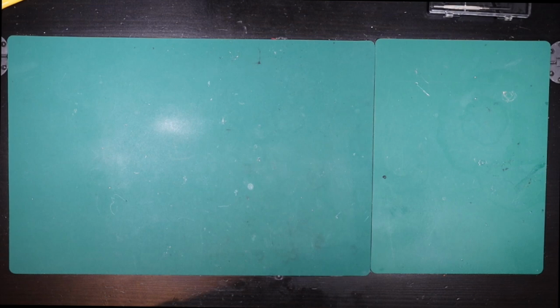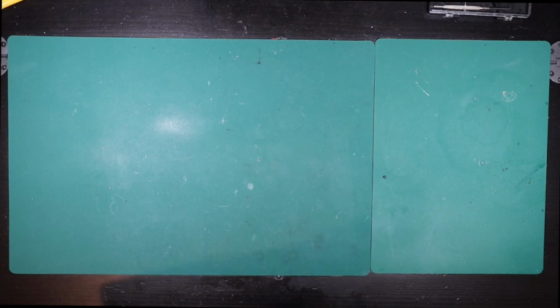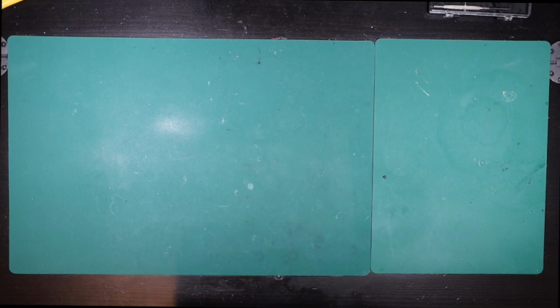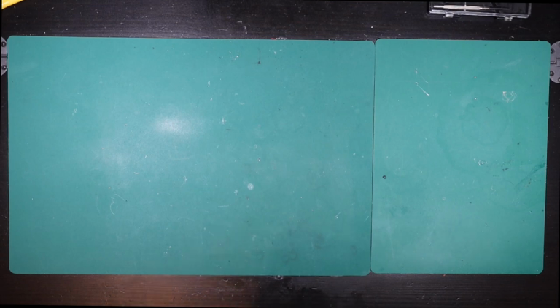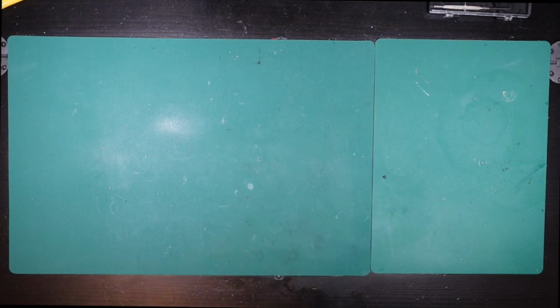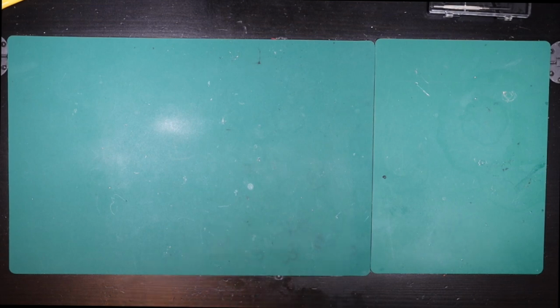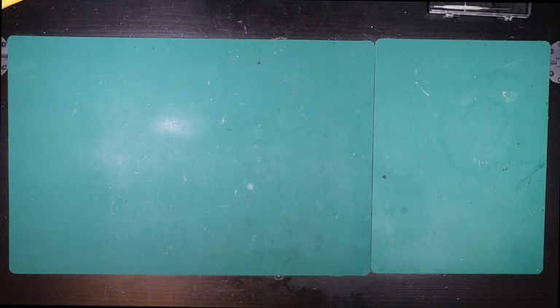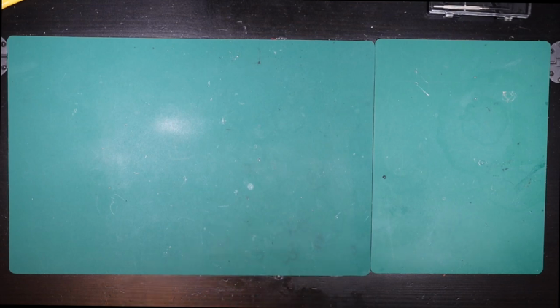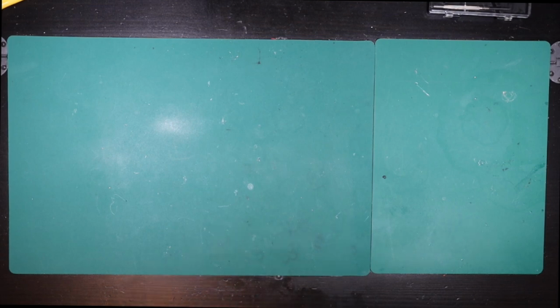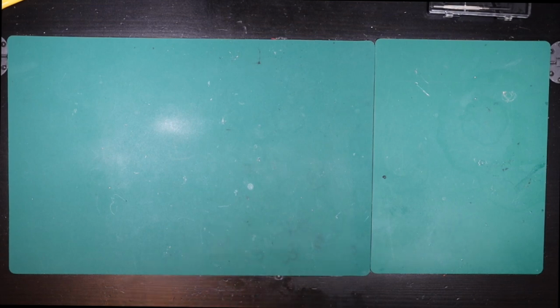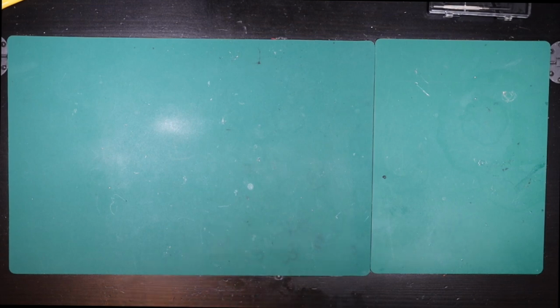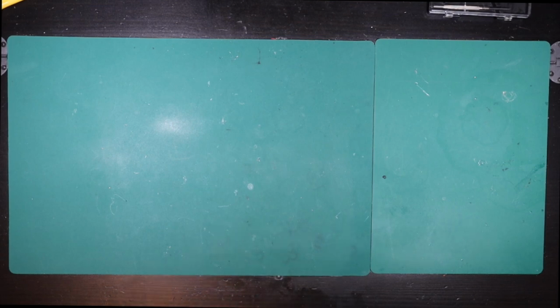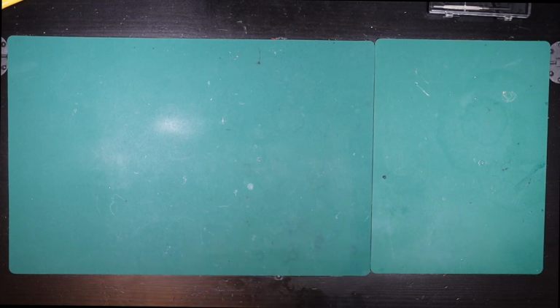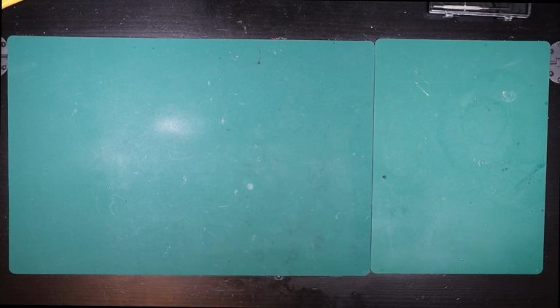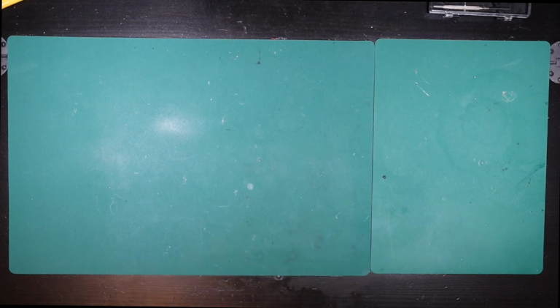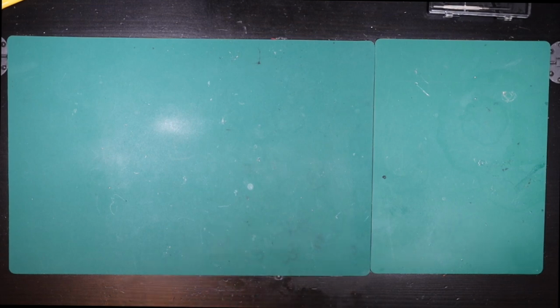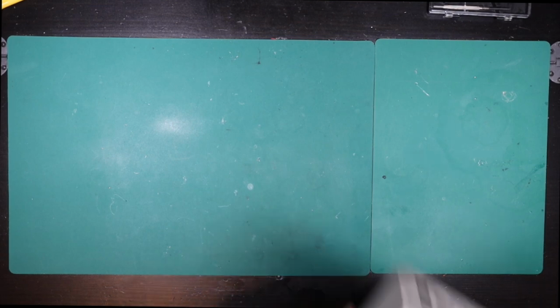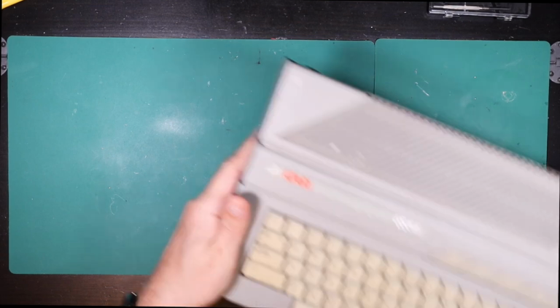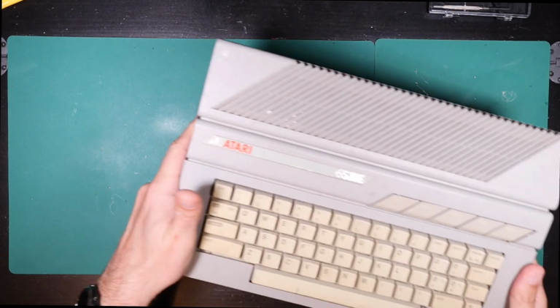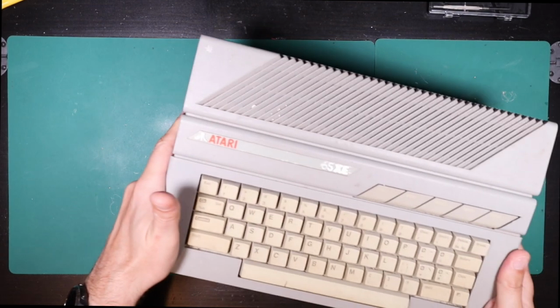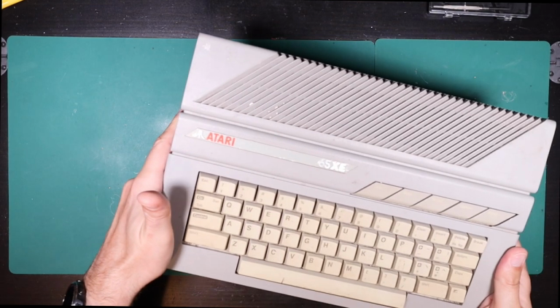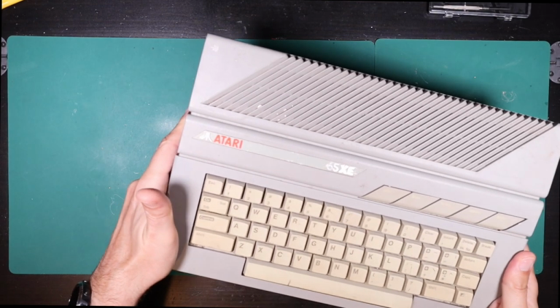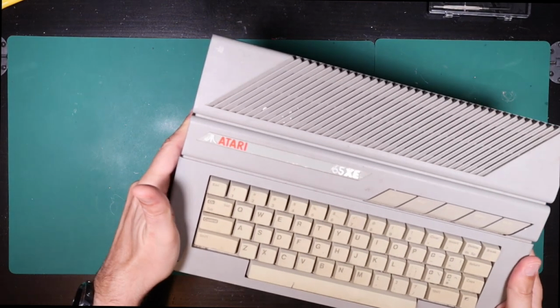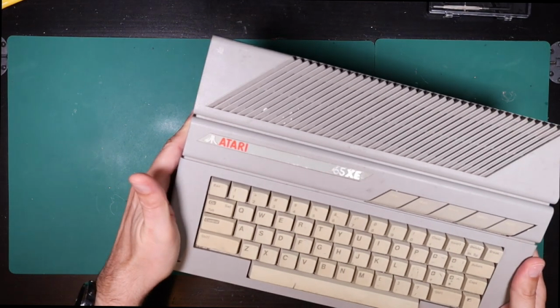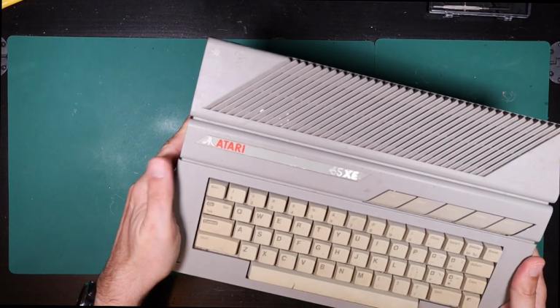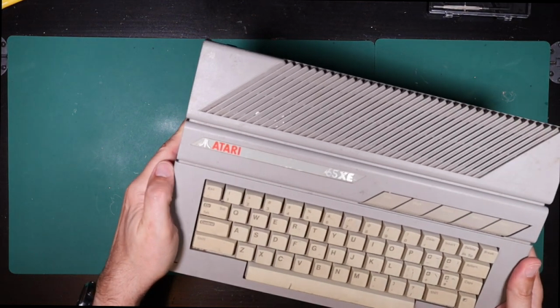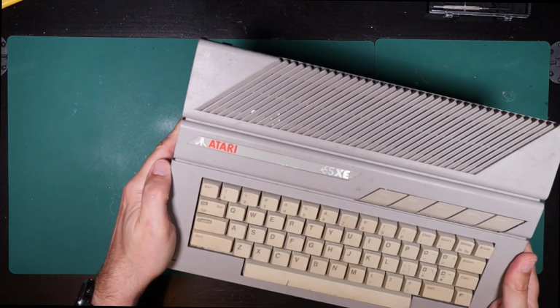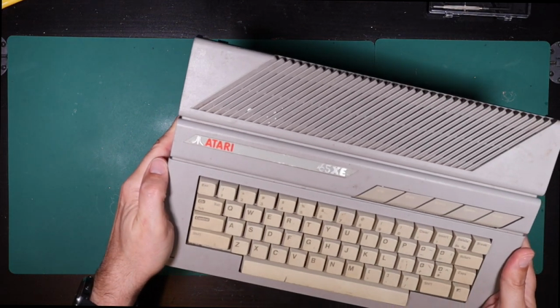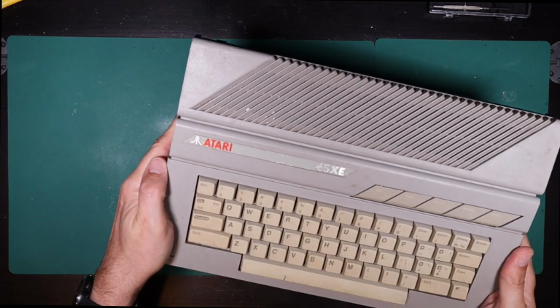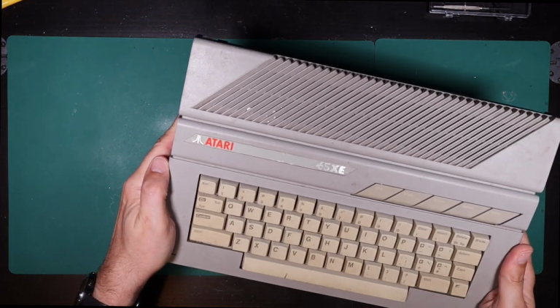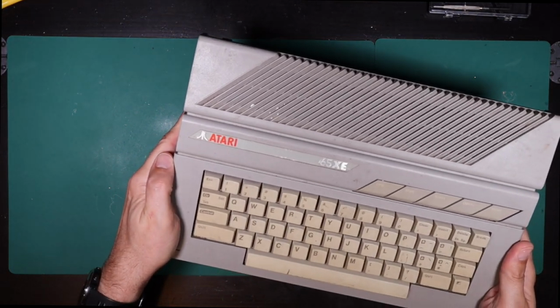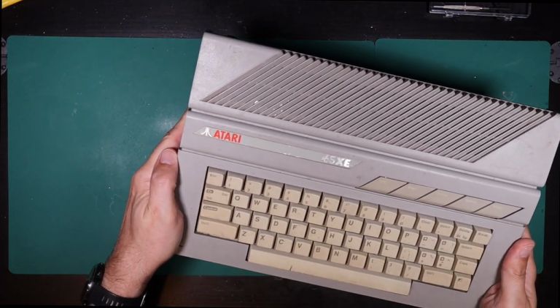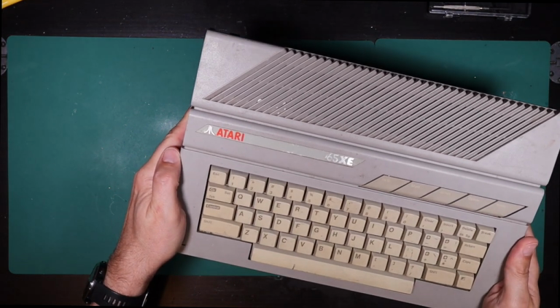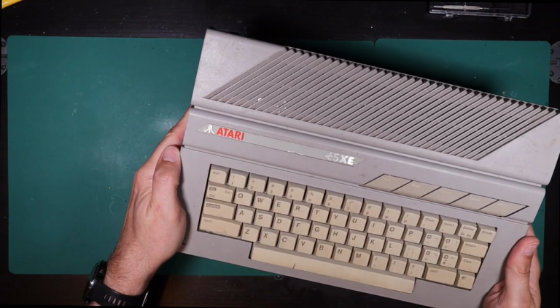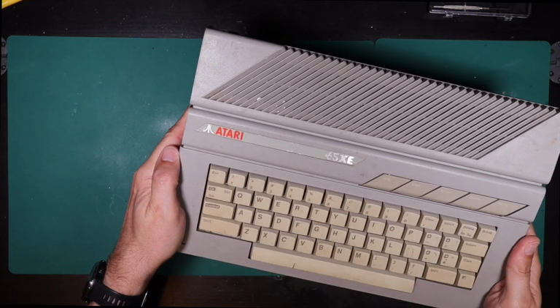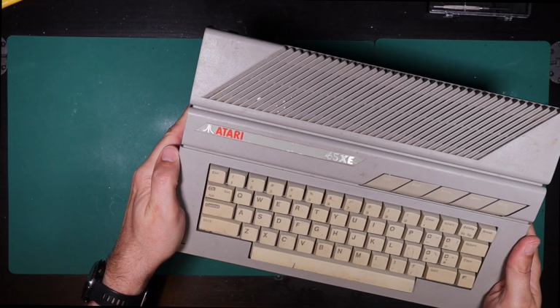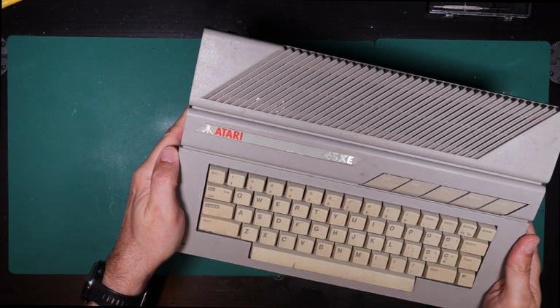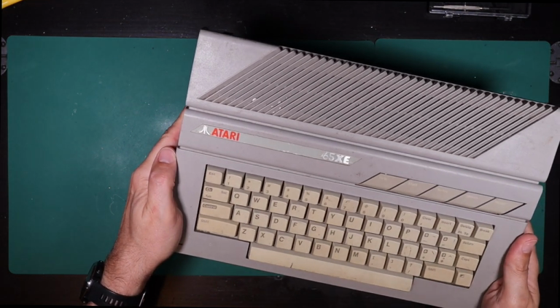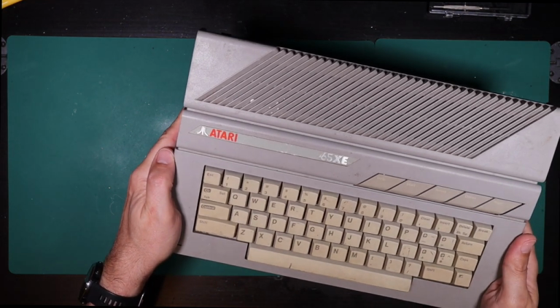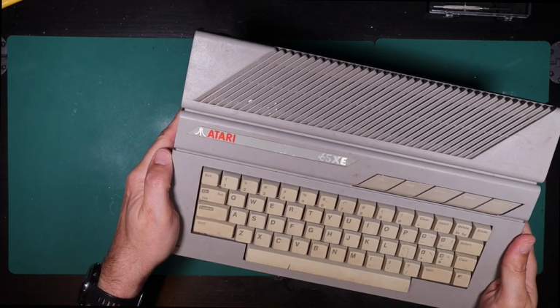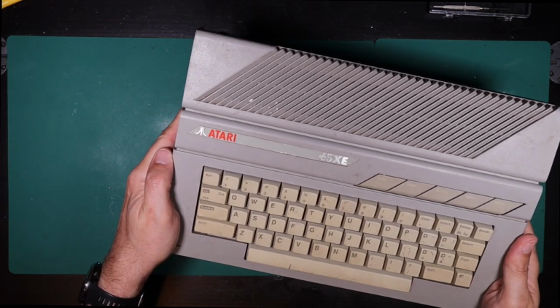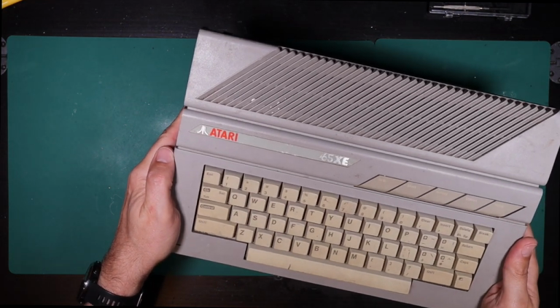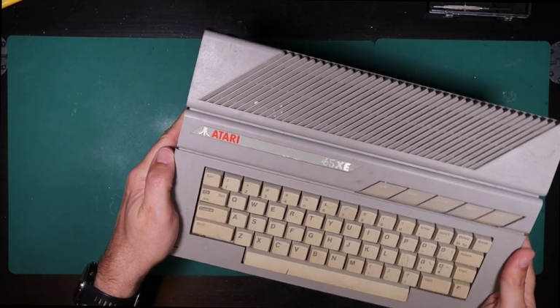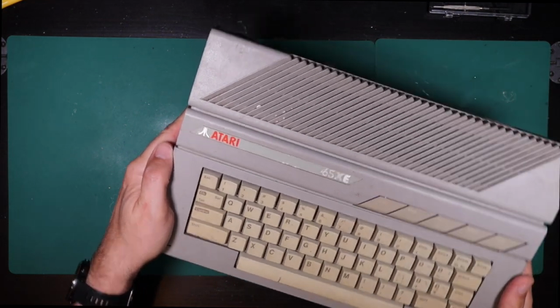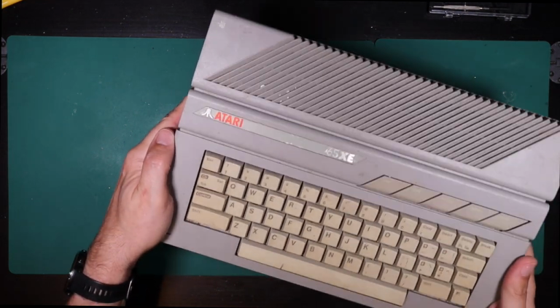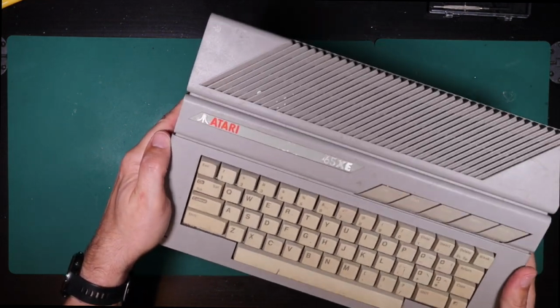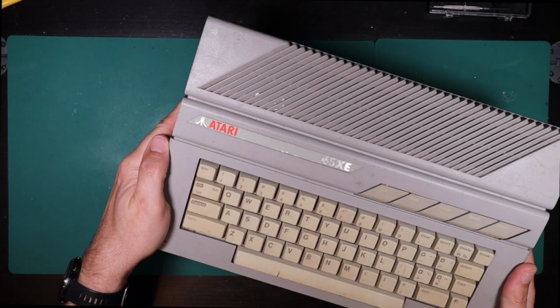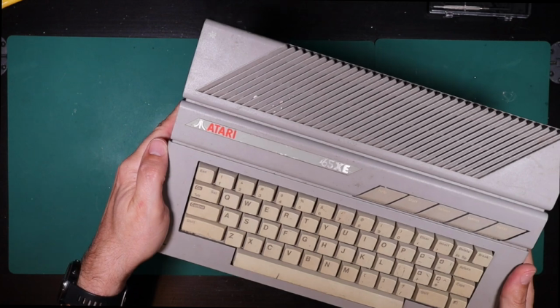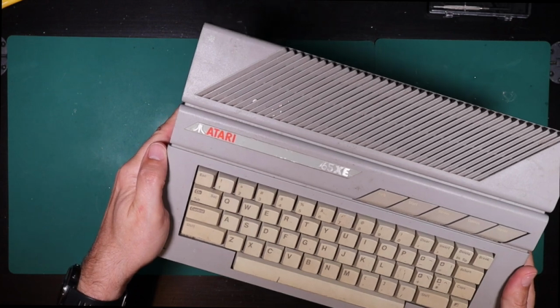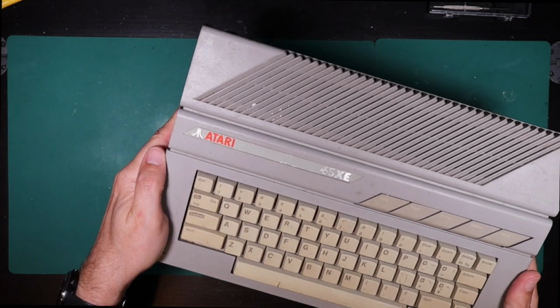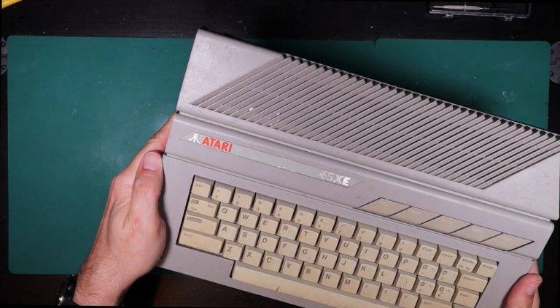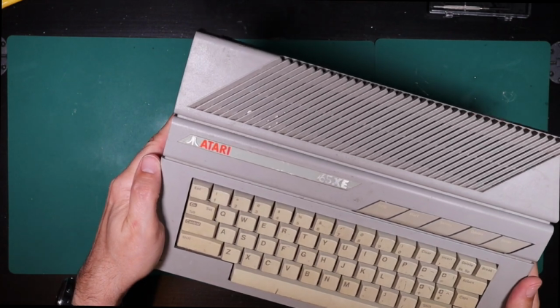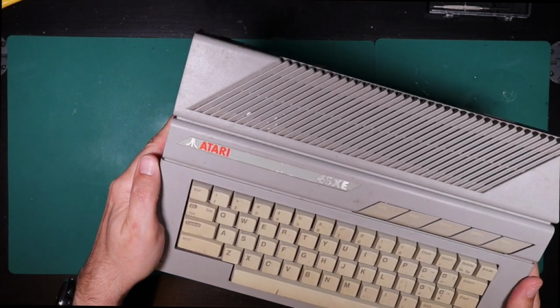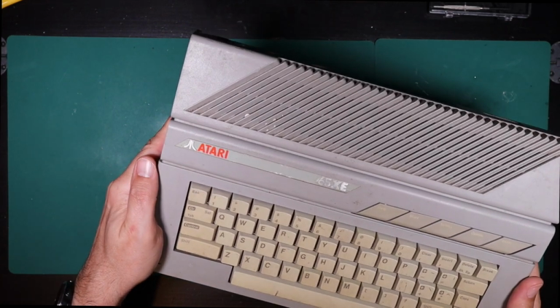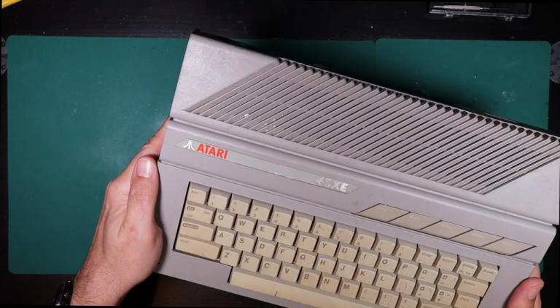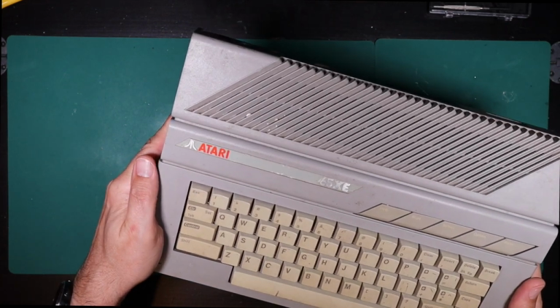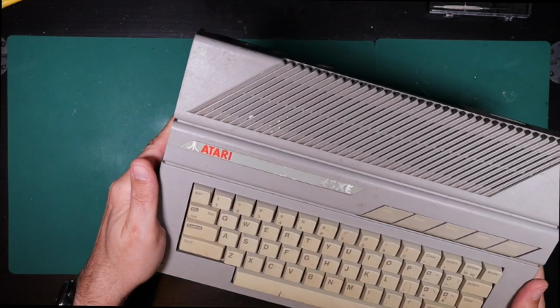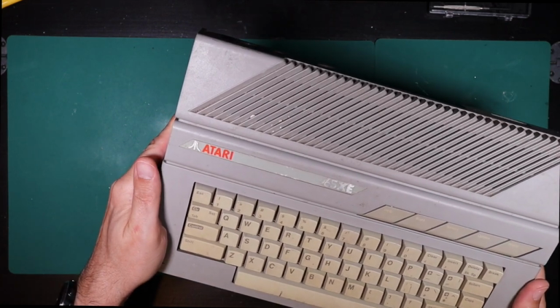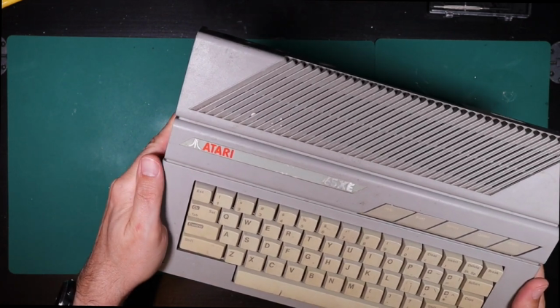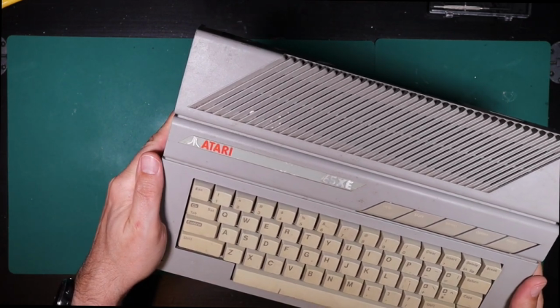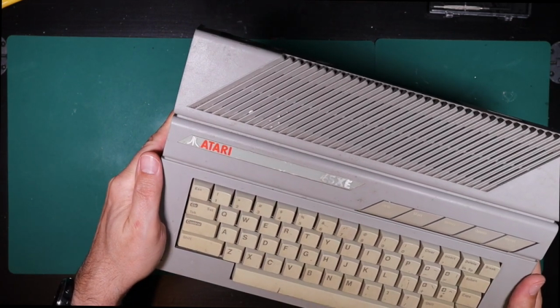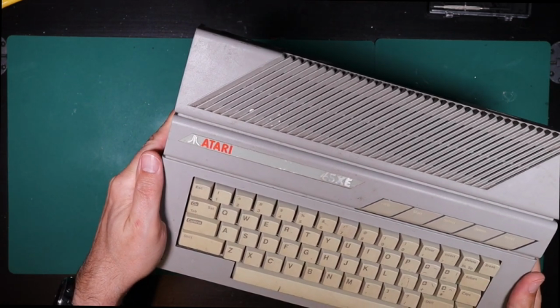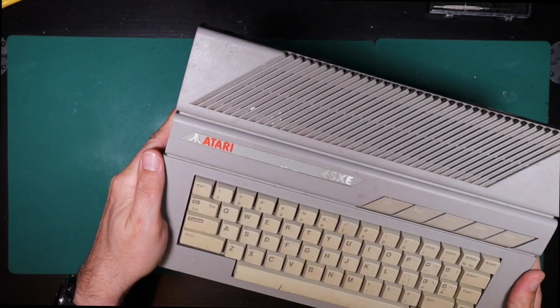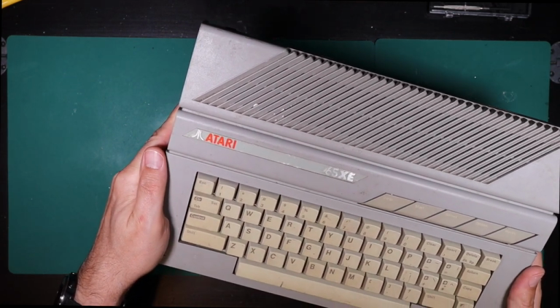On today's RetroTek Repair, we're going to be repairing this Atari 65XE that I bought spares or repair on eBay.